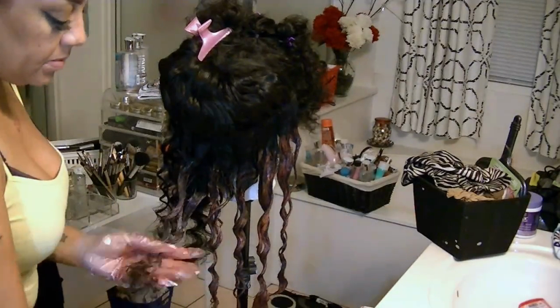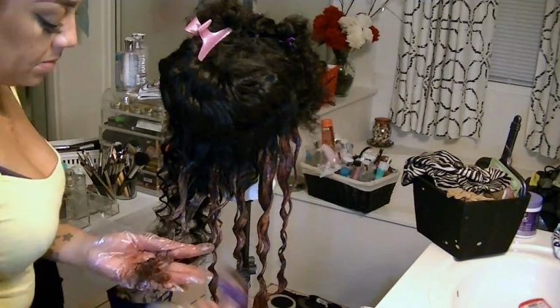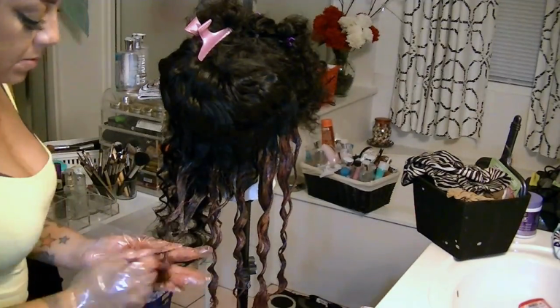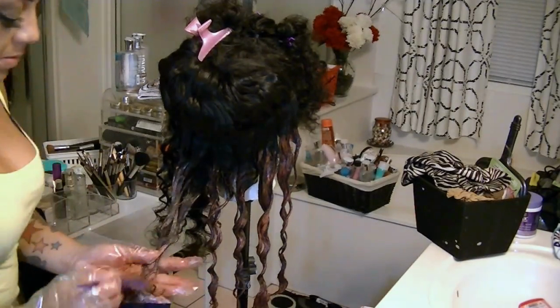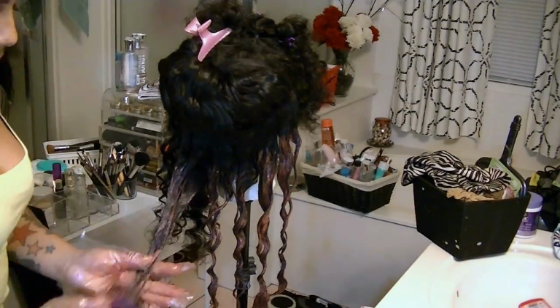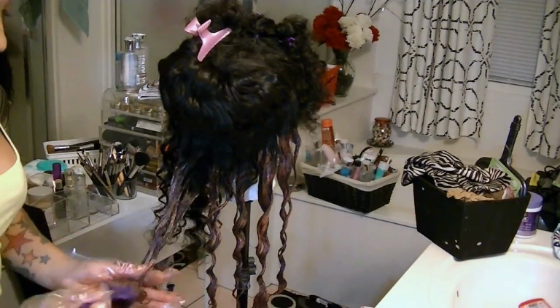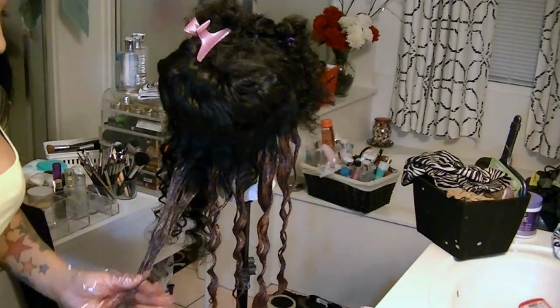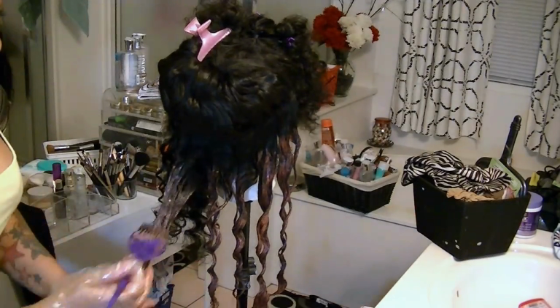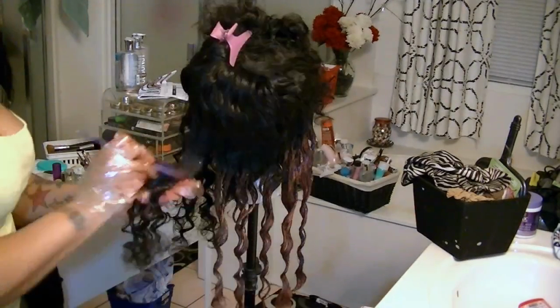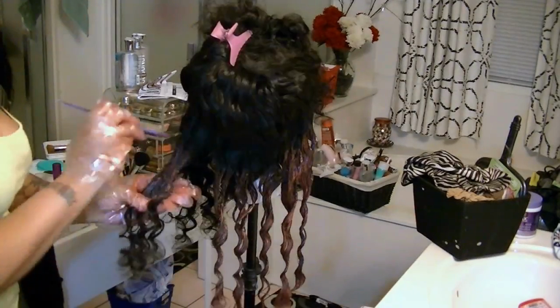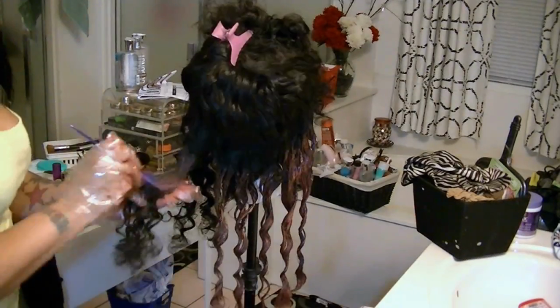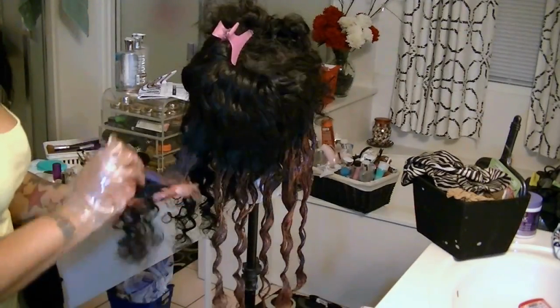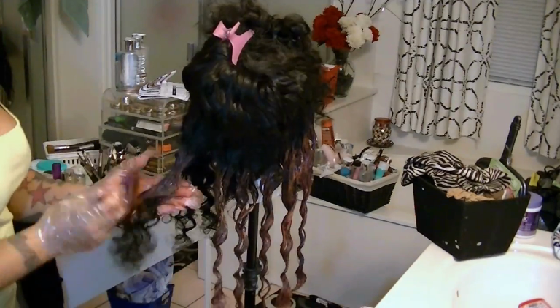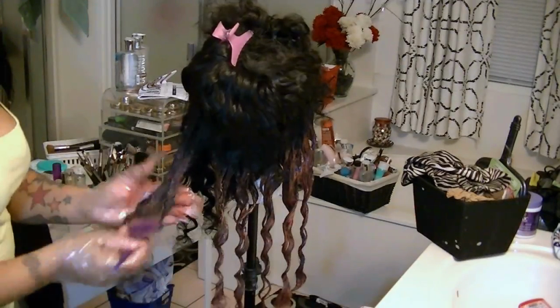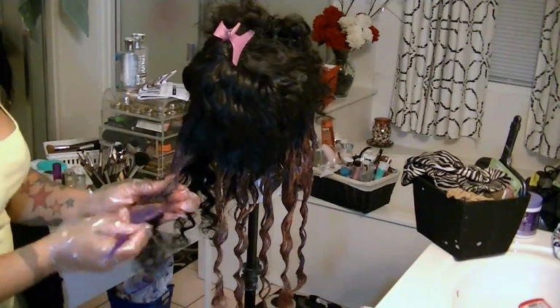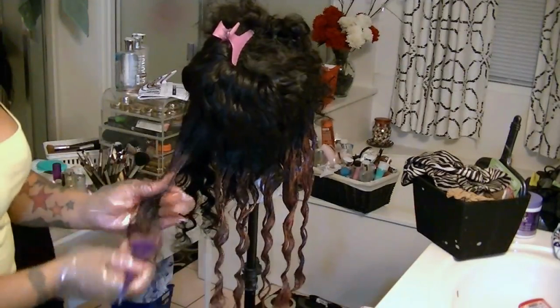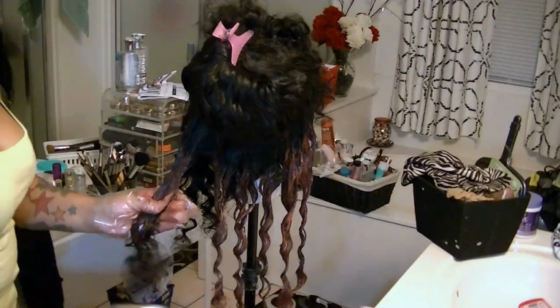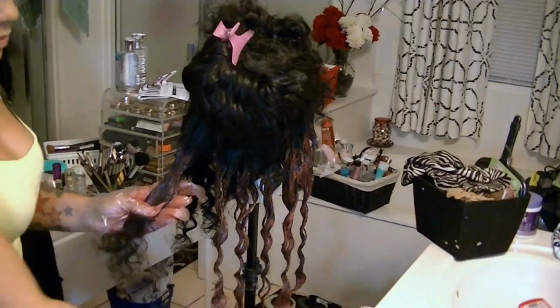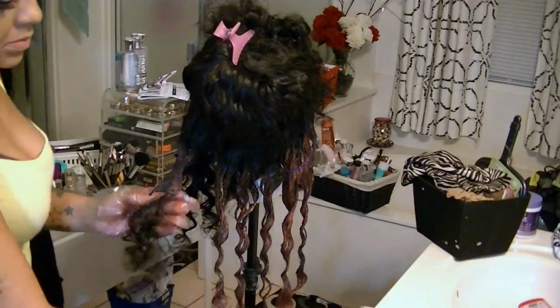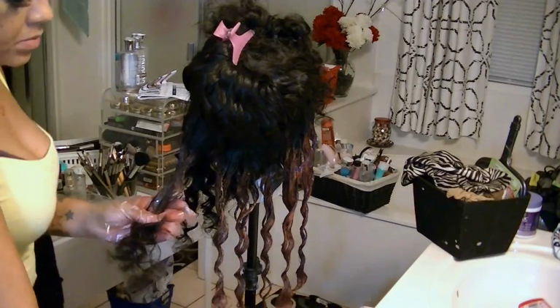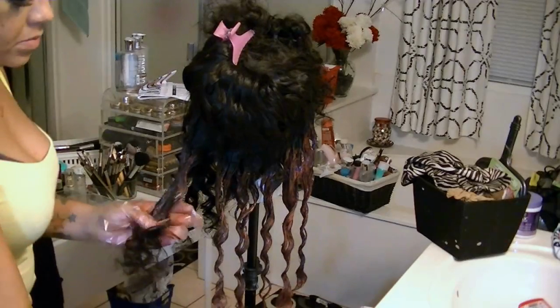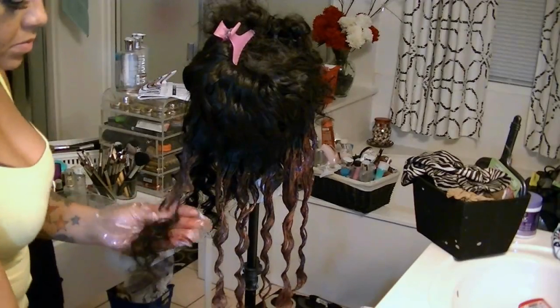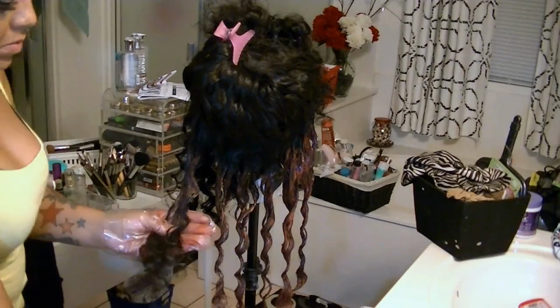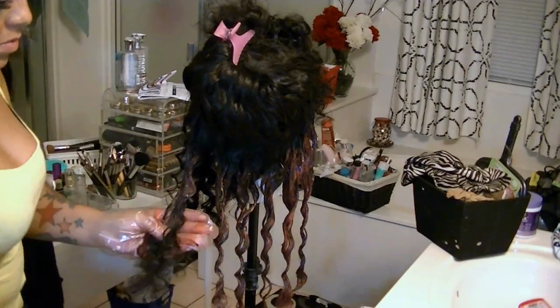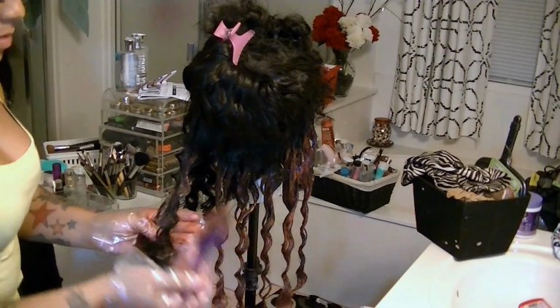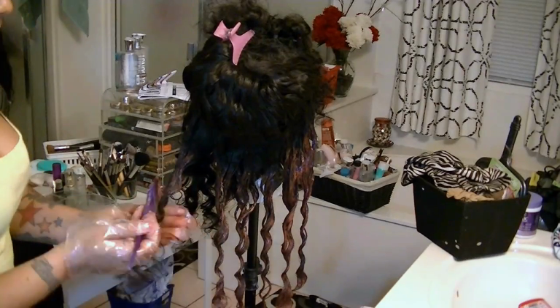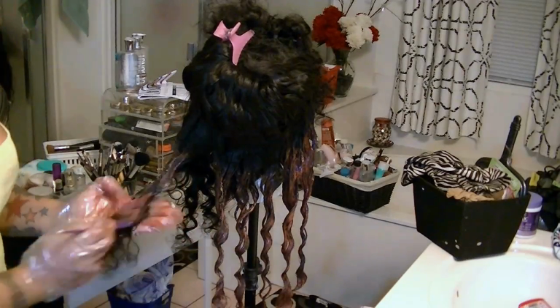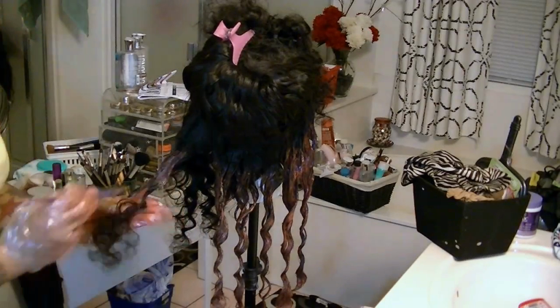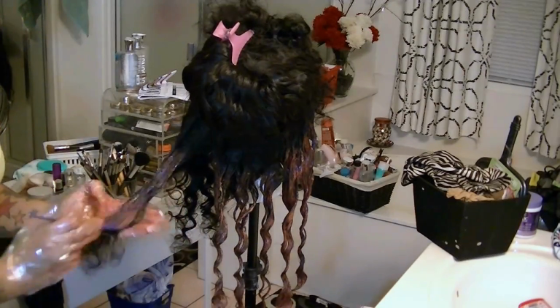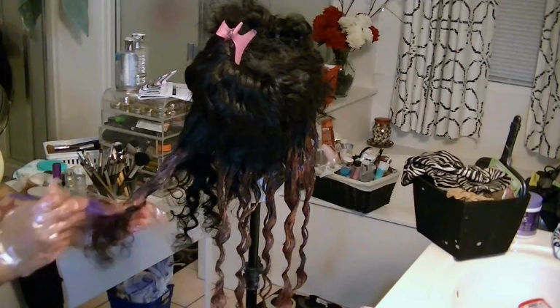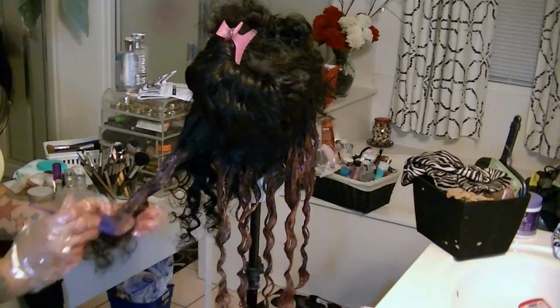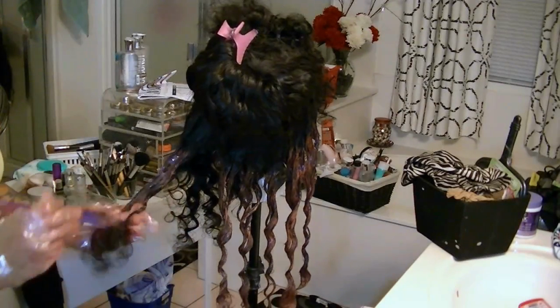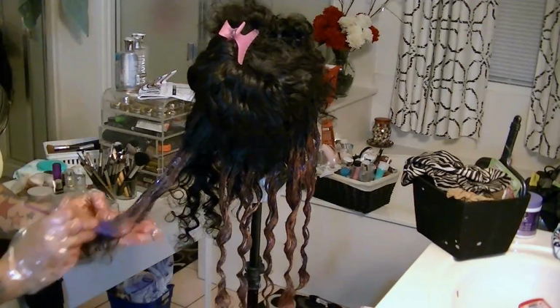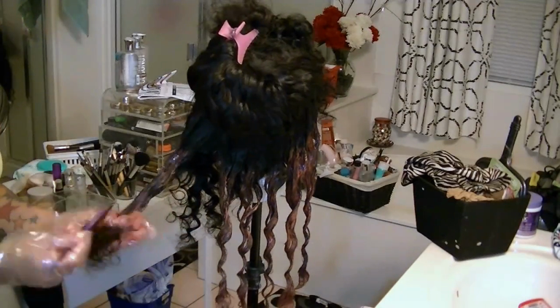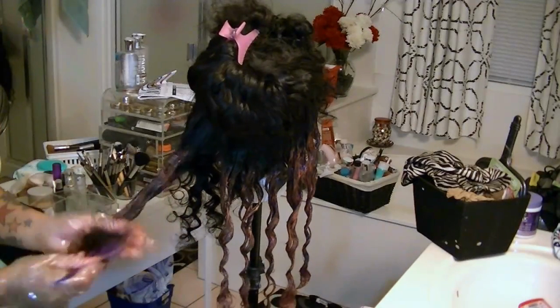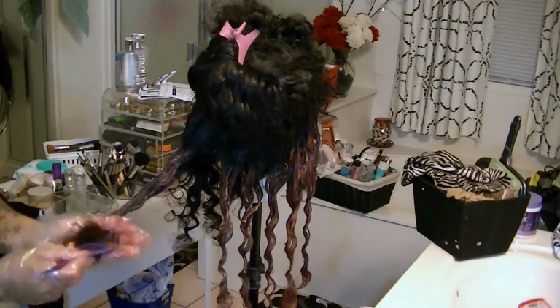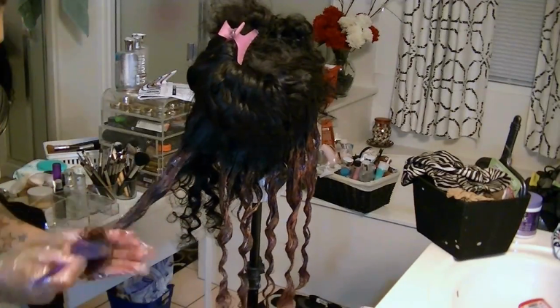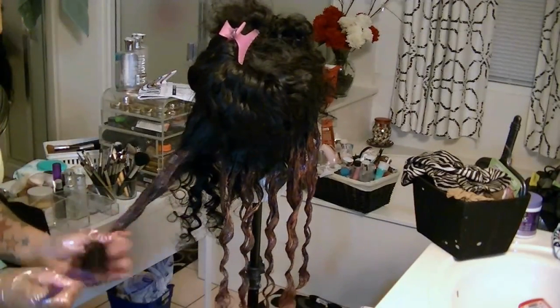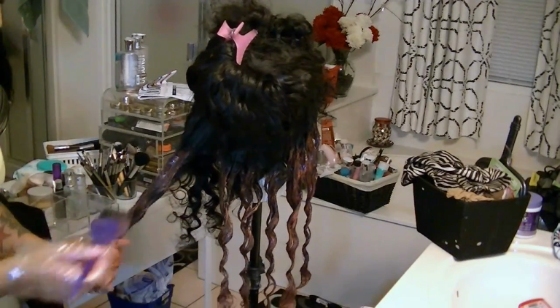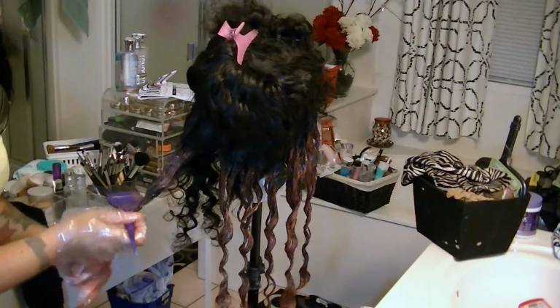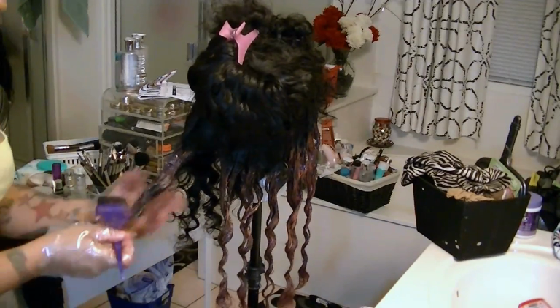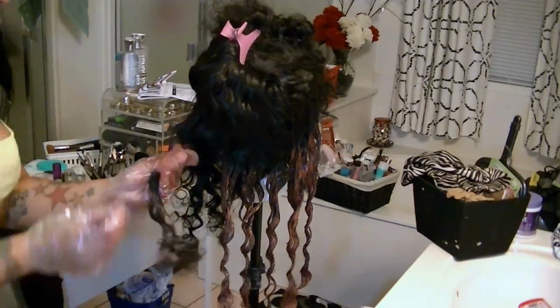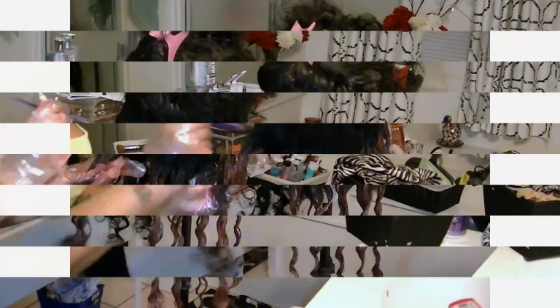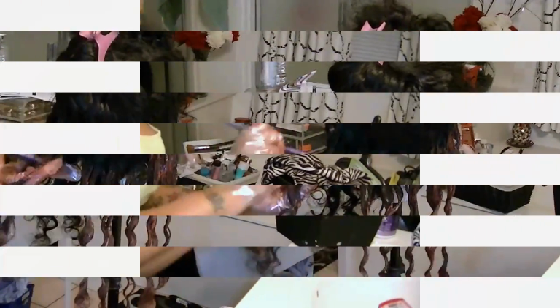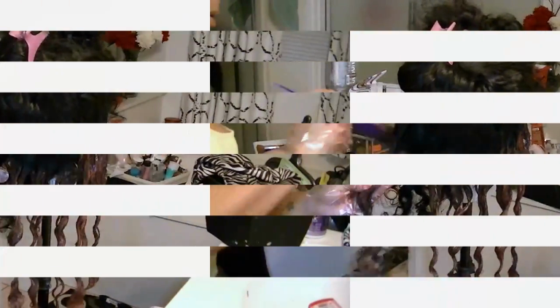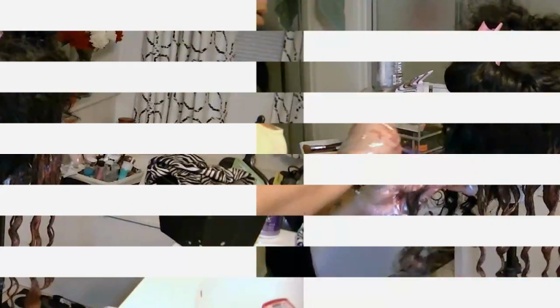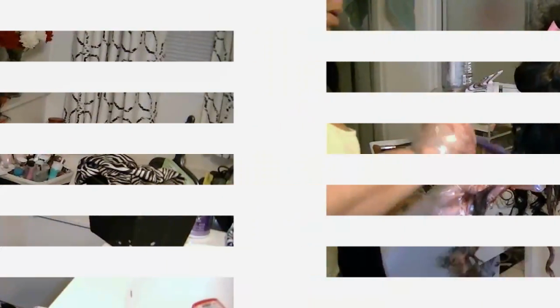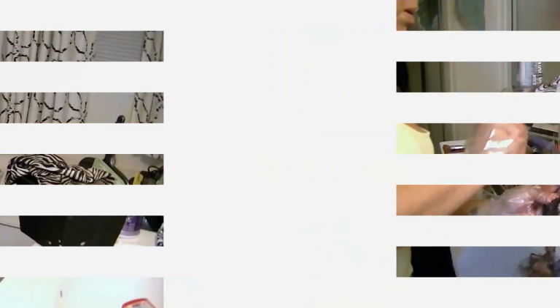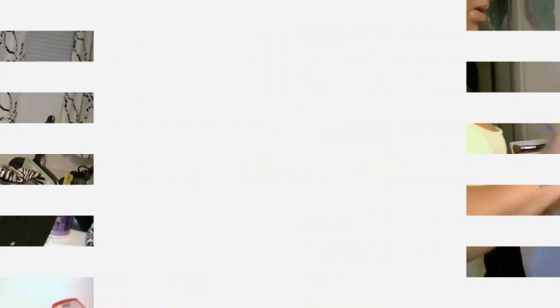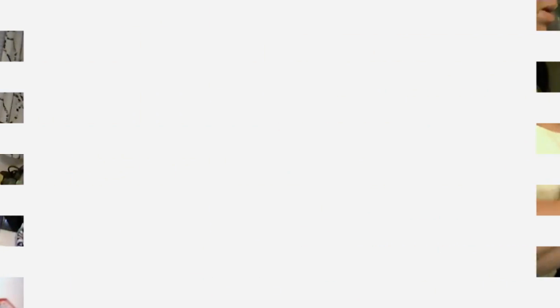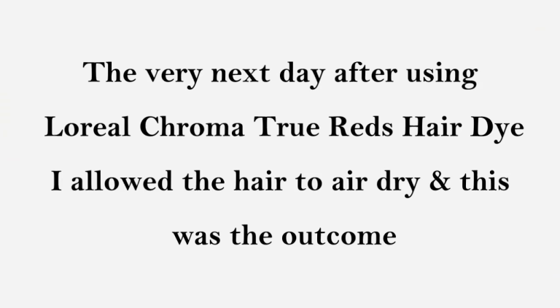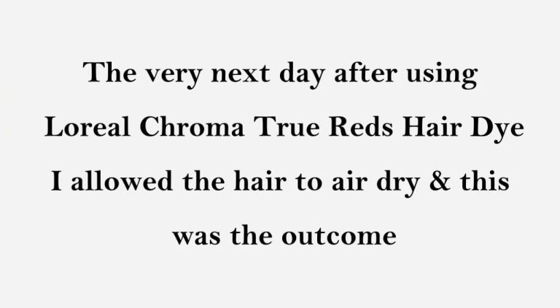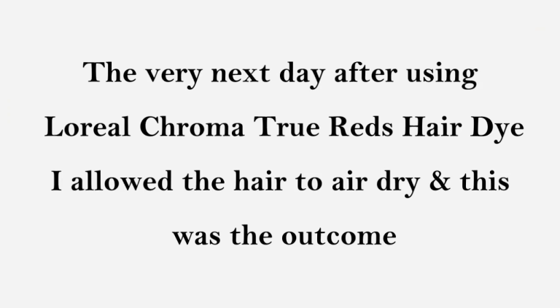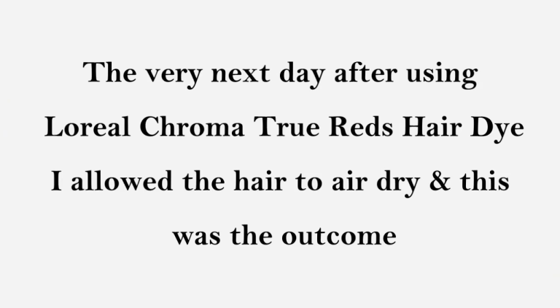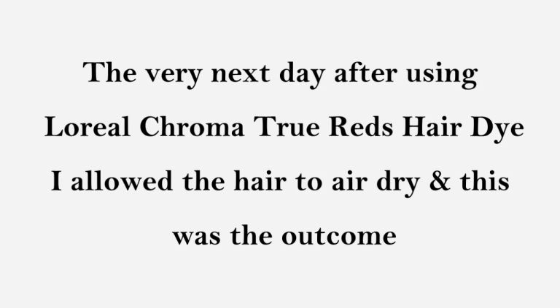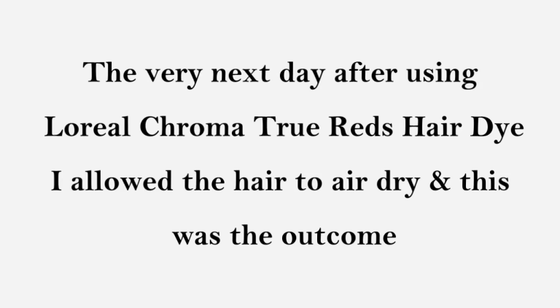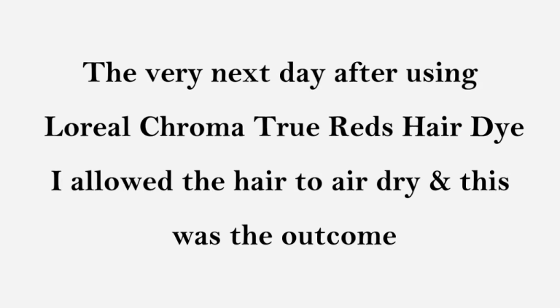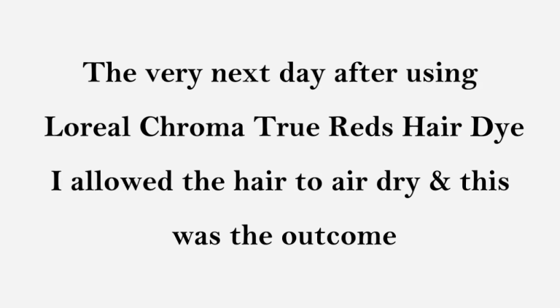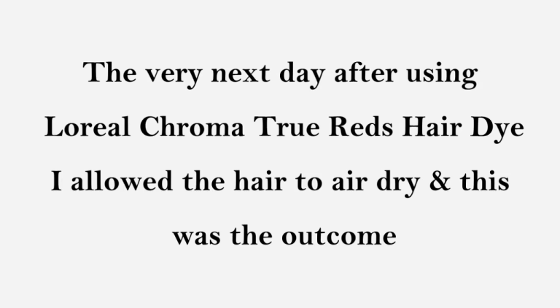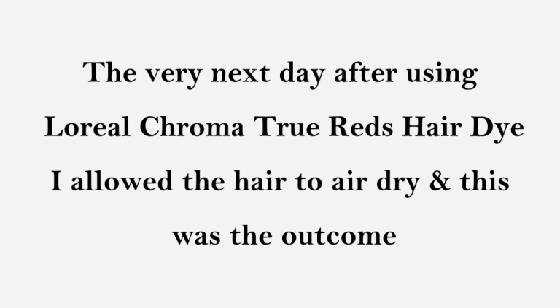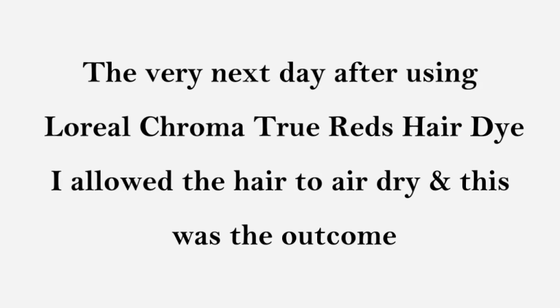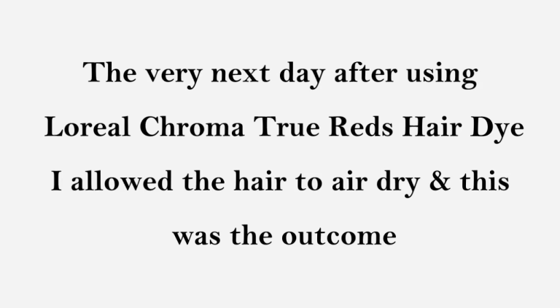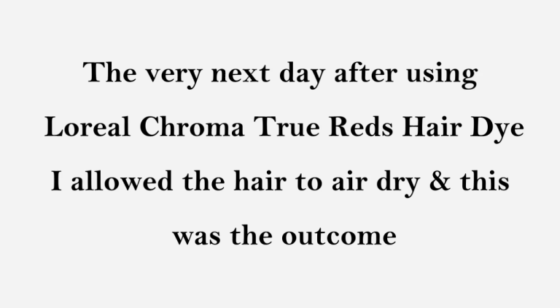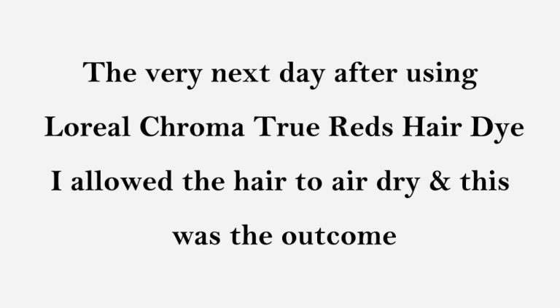I'm going ahead and painting the dye throughout the entire head, working my way all the way to the top. I do notice that the hair is getting a little bit lighter as I apply it.